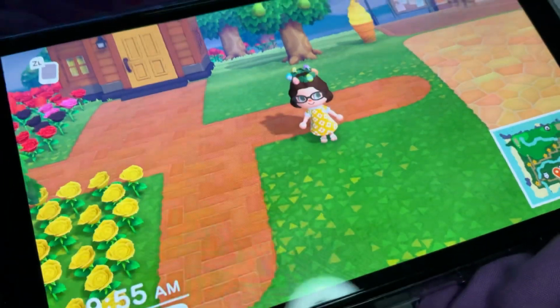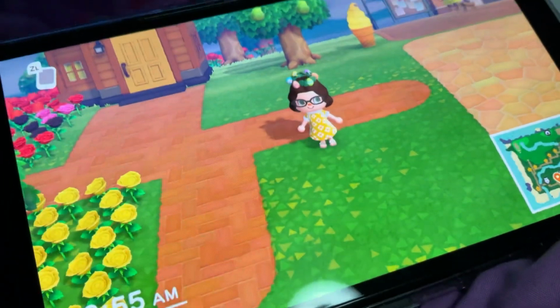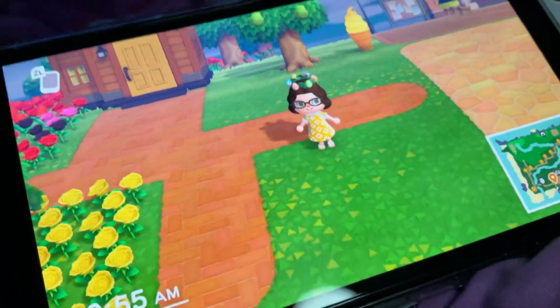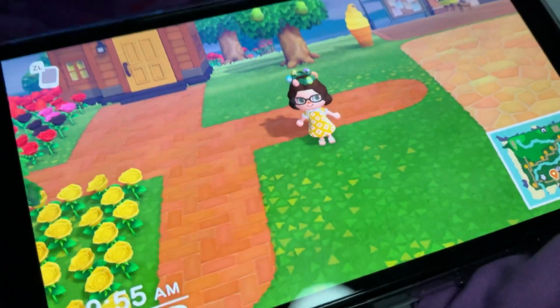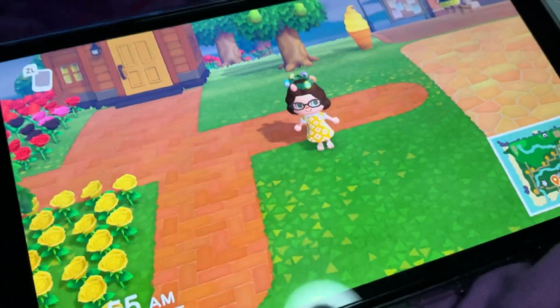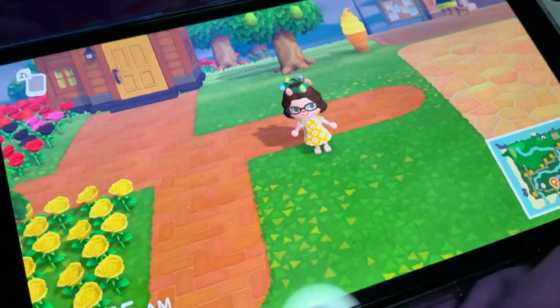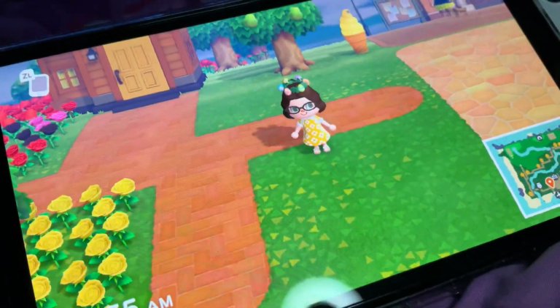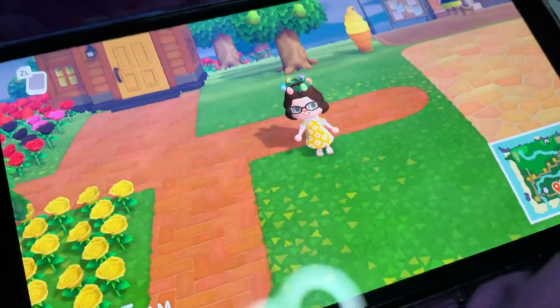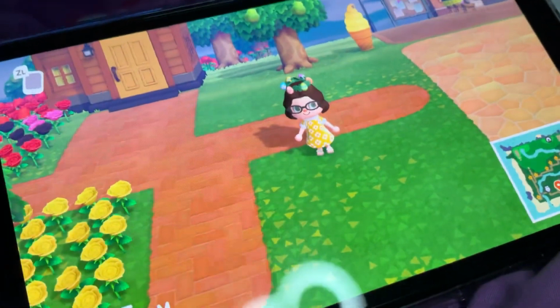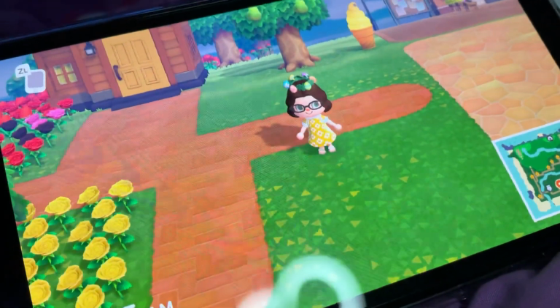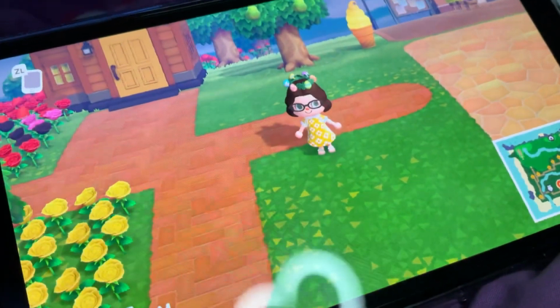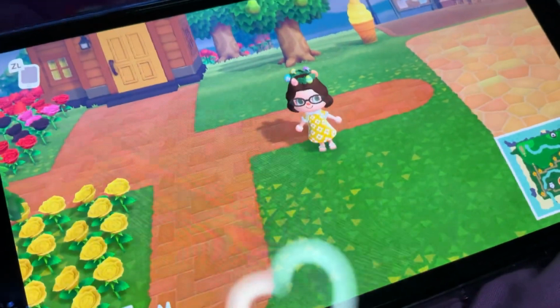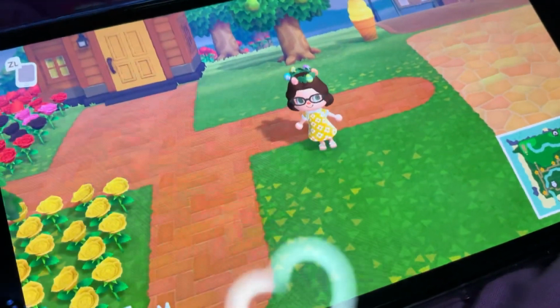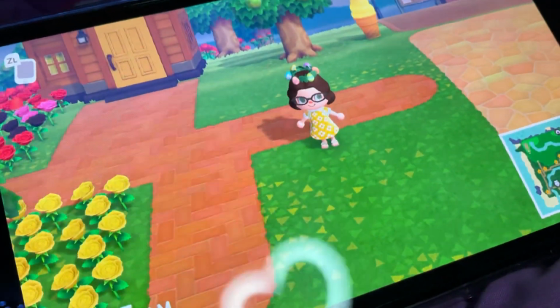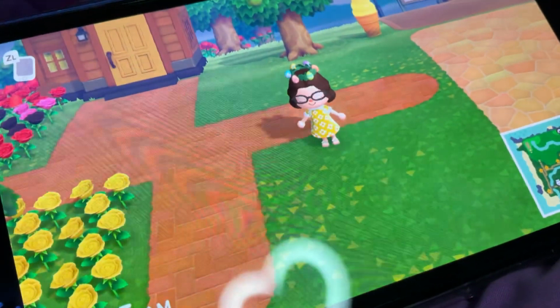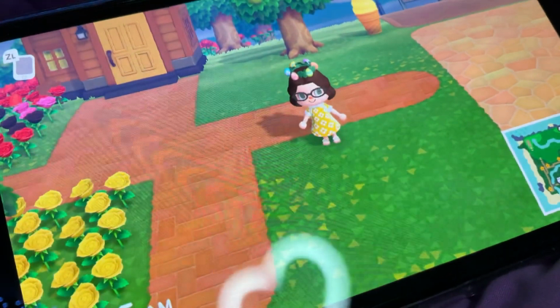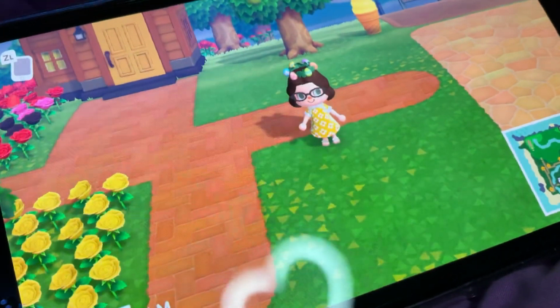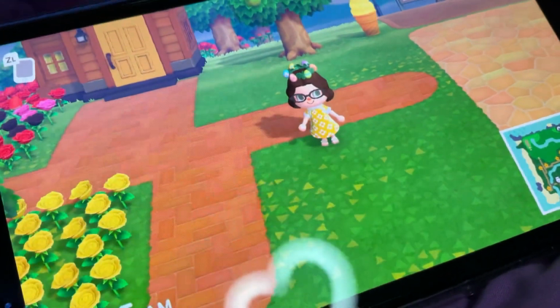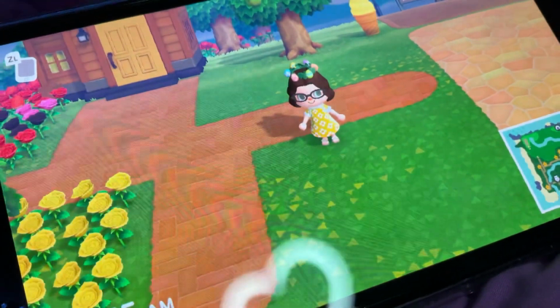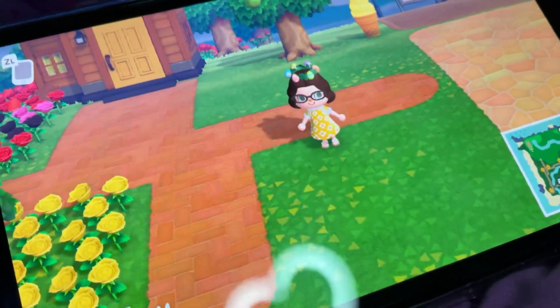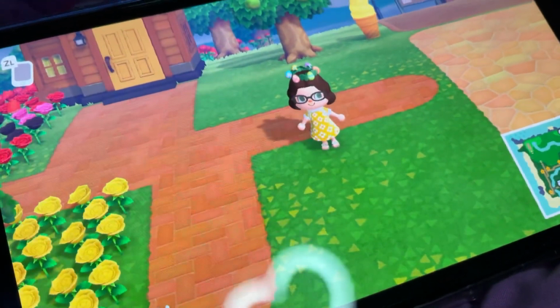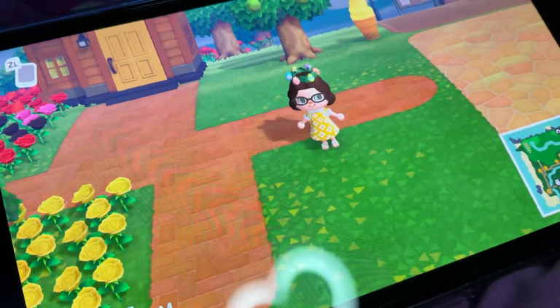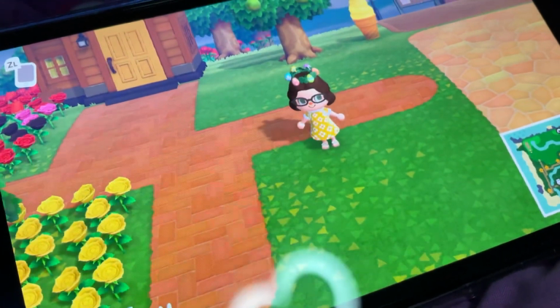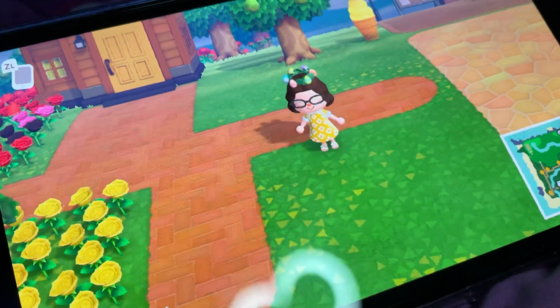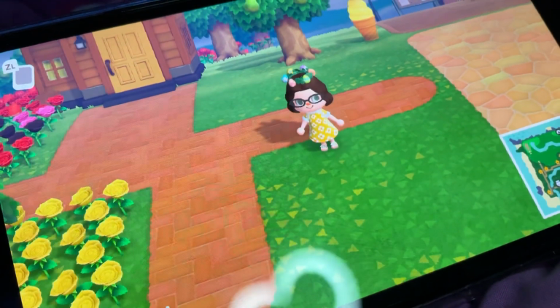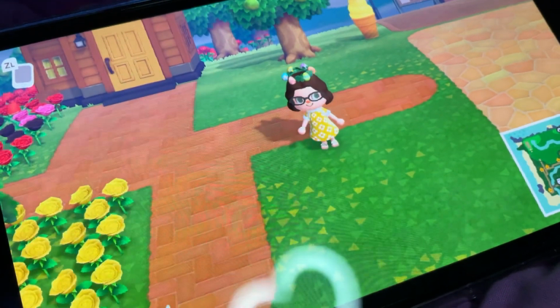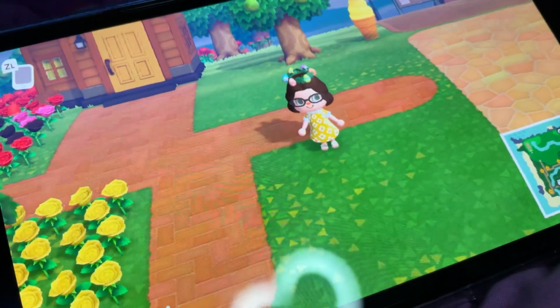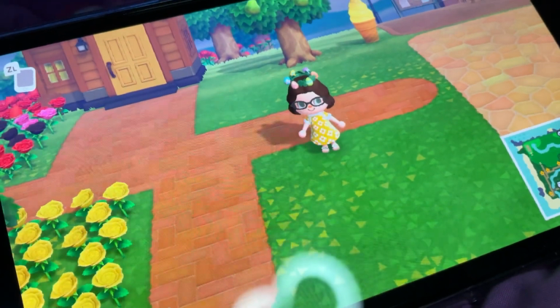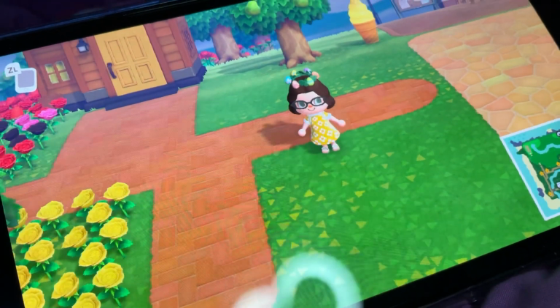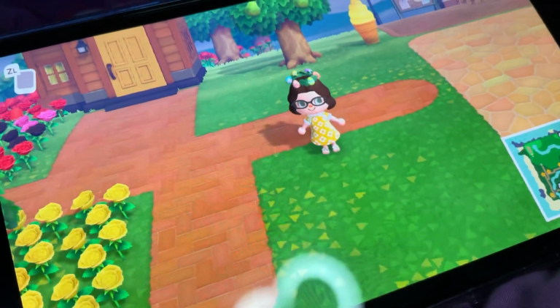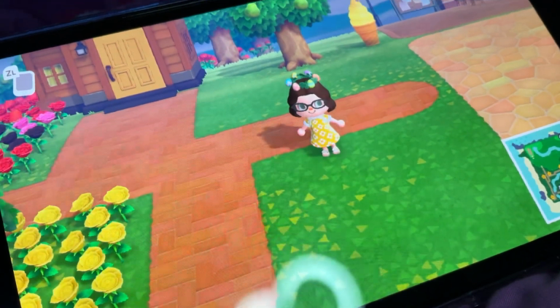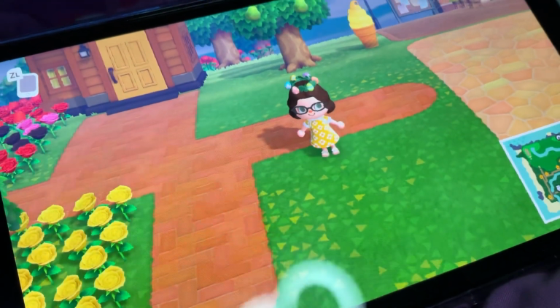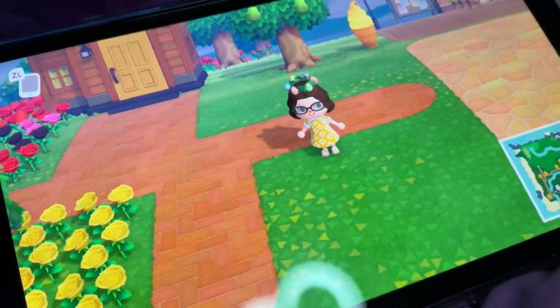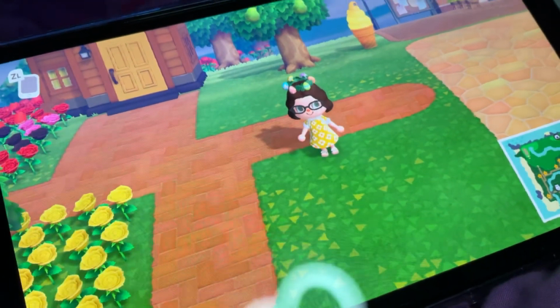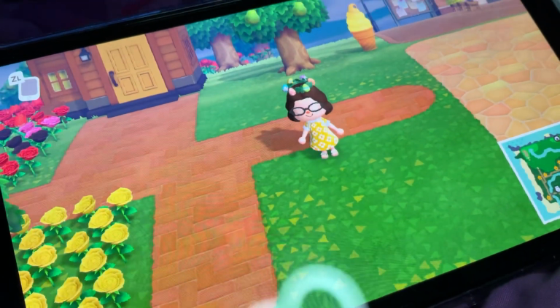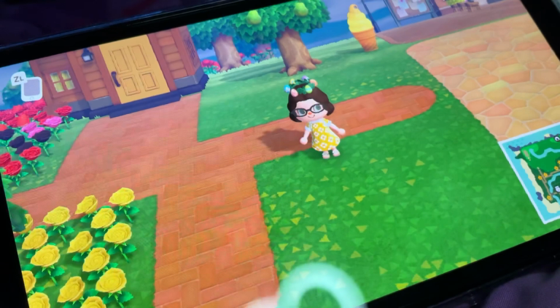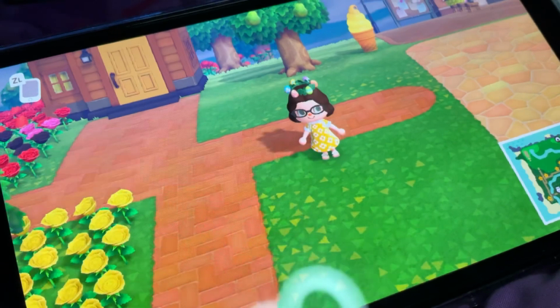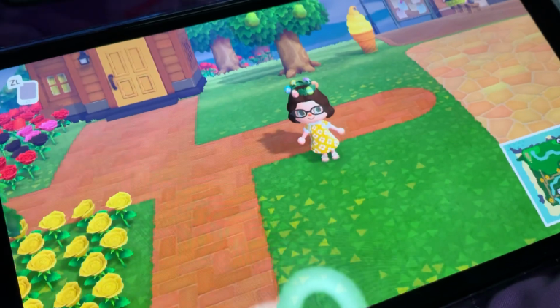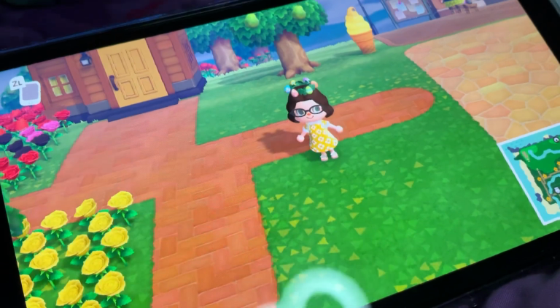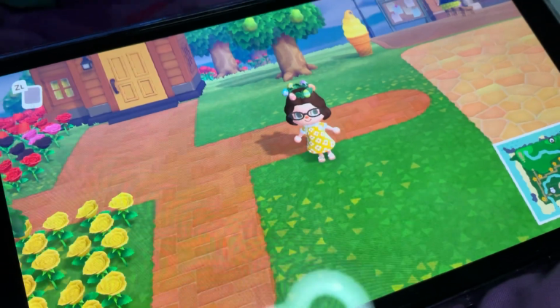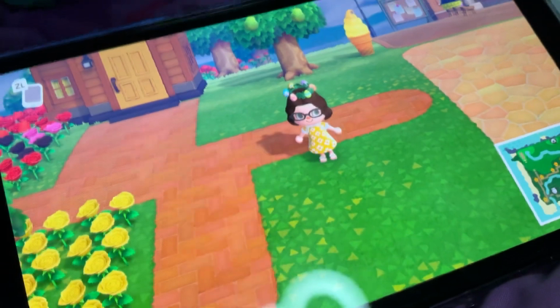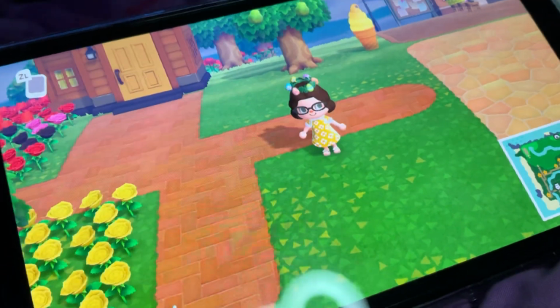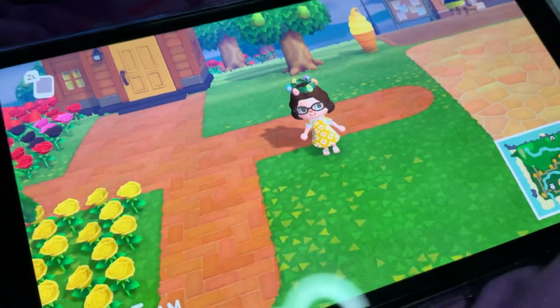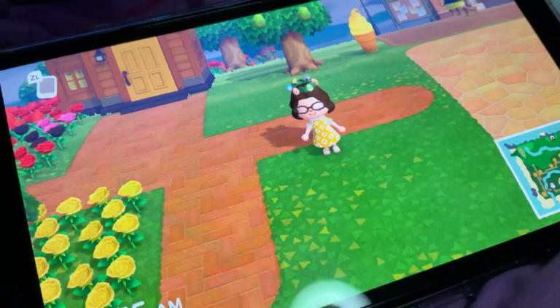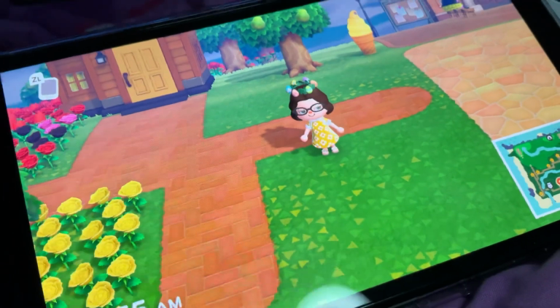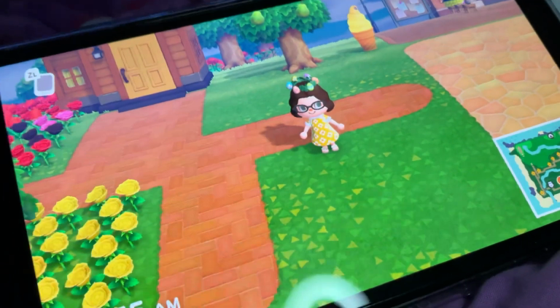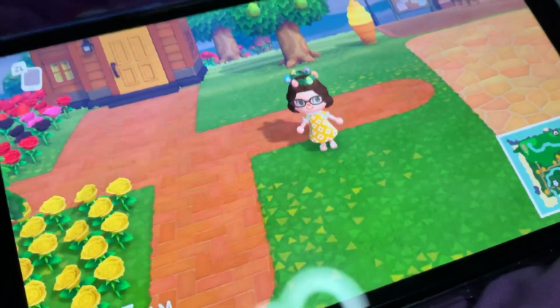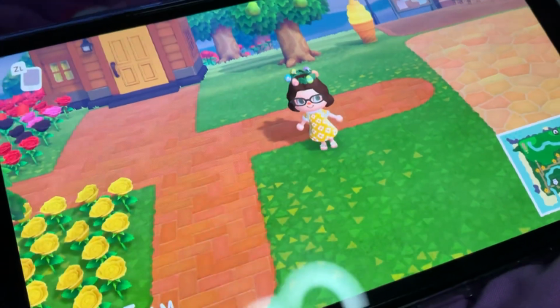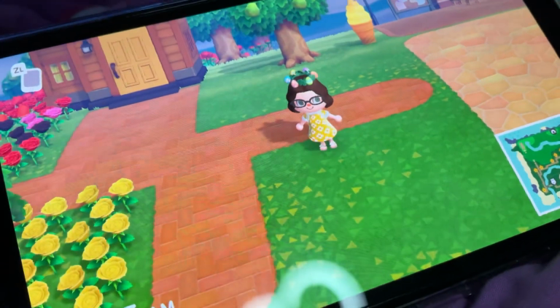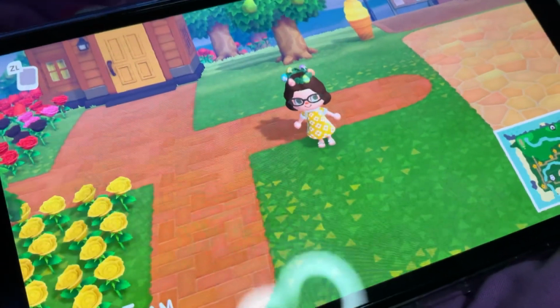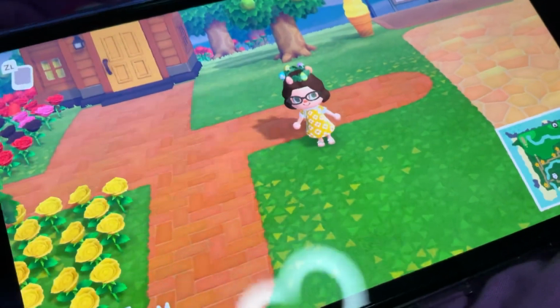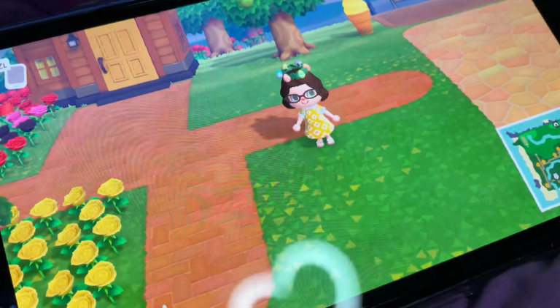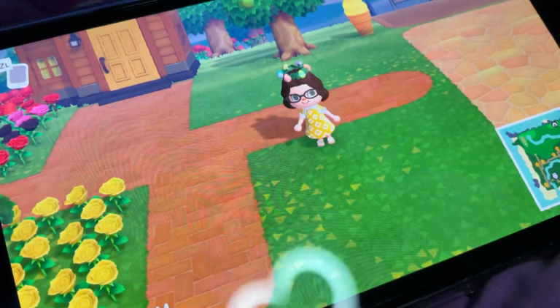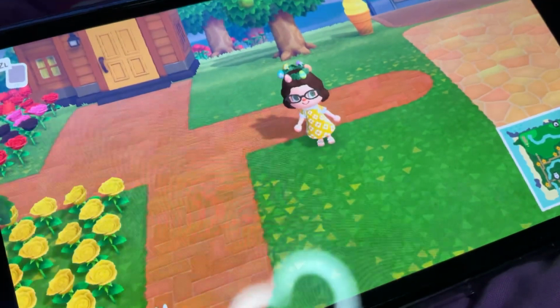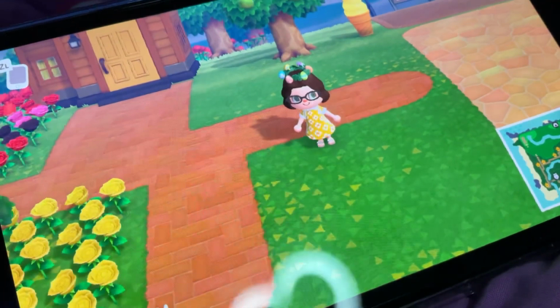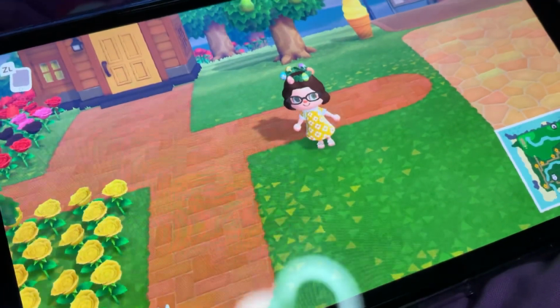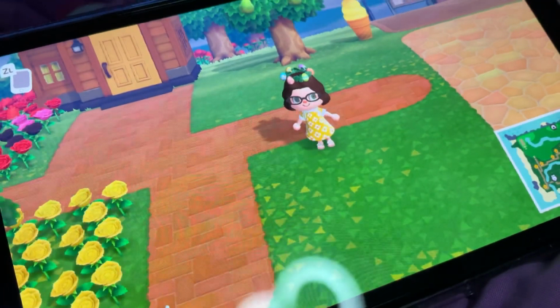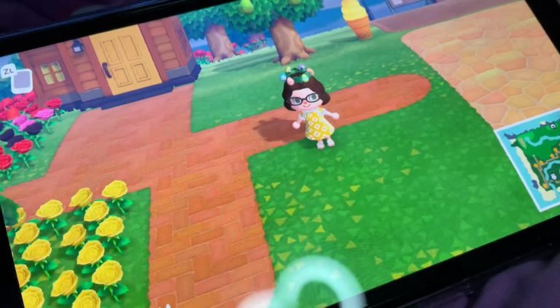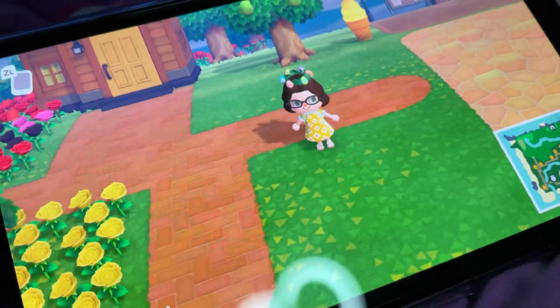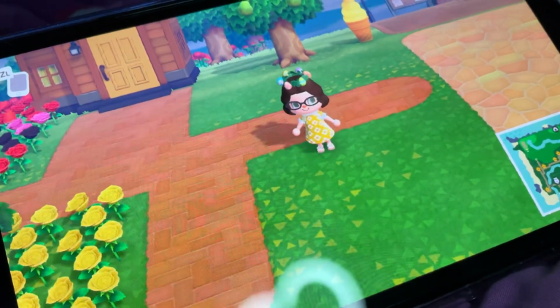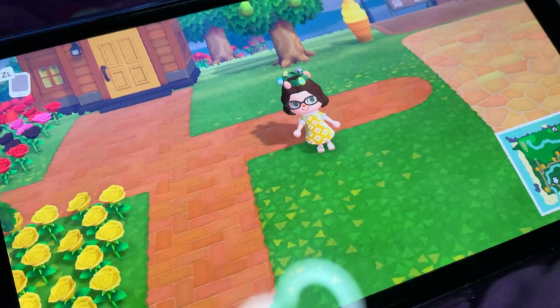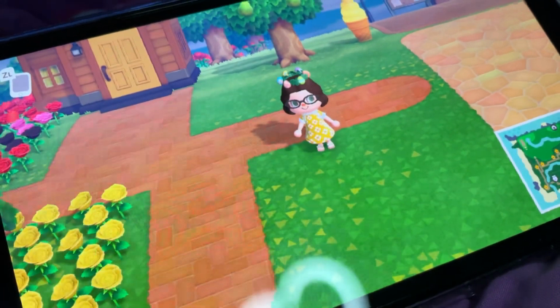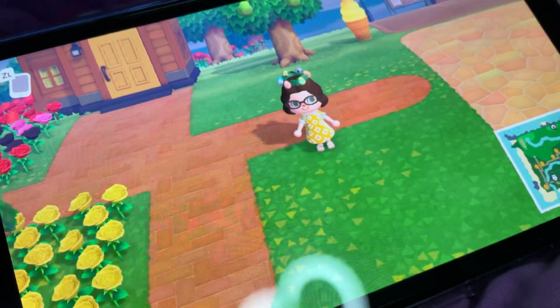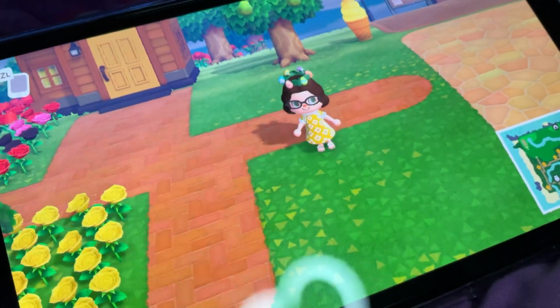Hey guys, my name is Trina, aka Trinman Wilder Games, and welcome back to Let's Play Animal Crossing New Horizons.